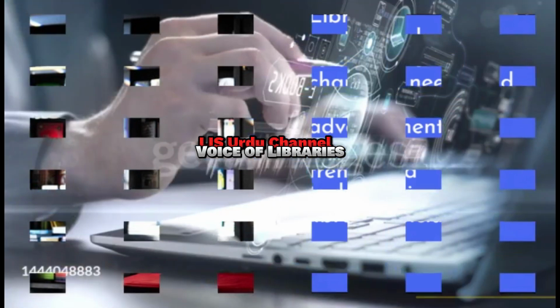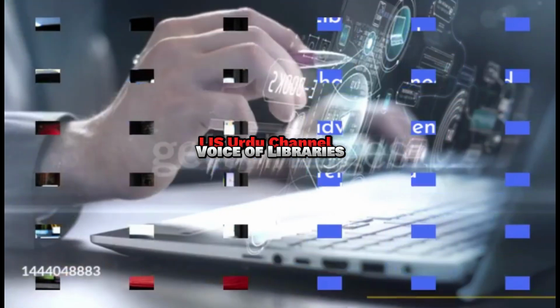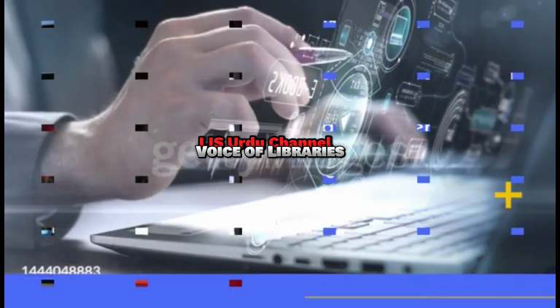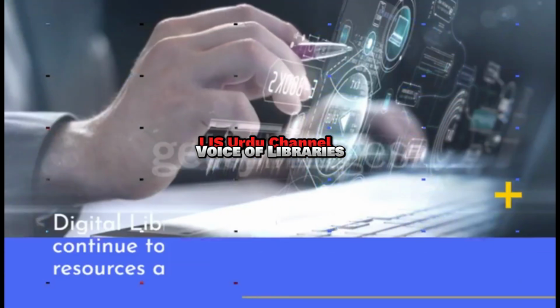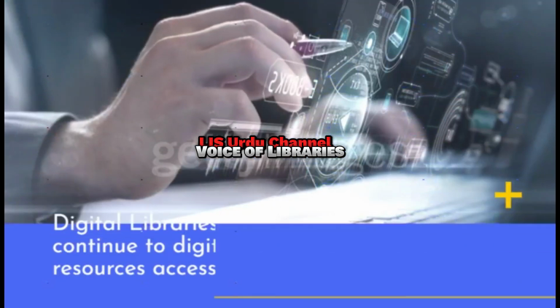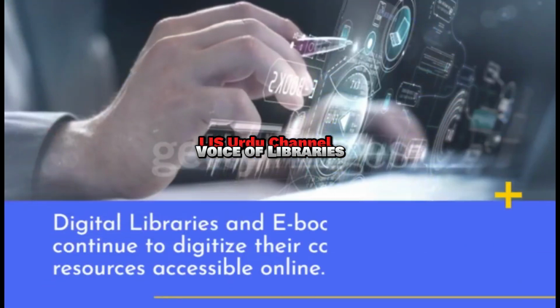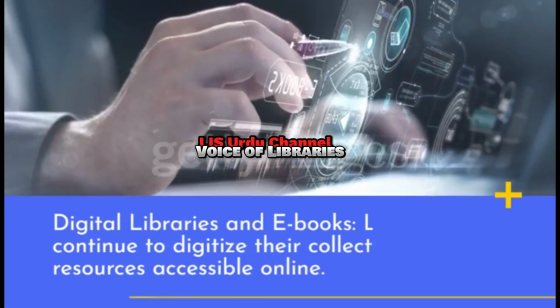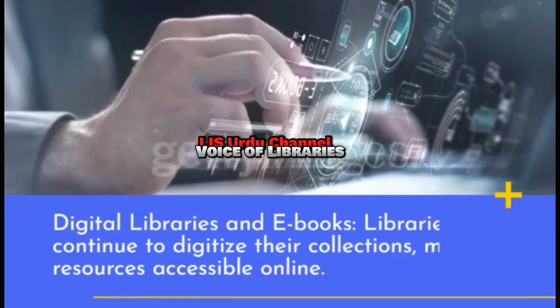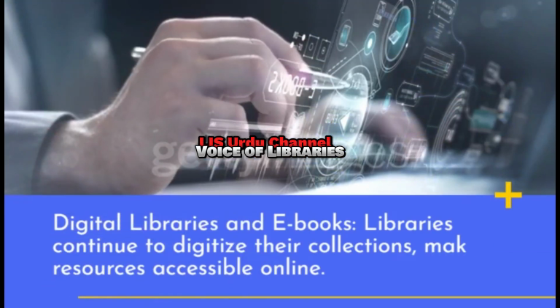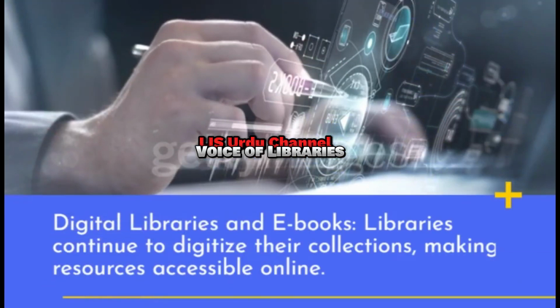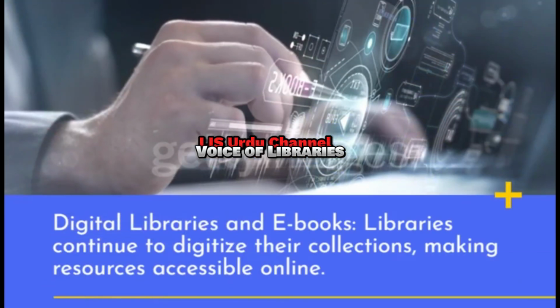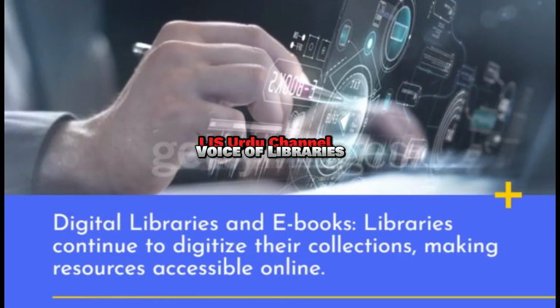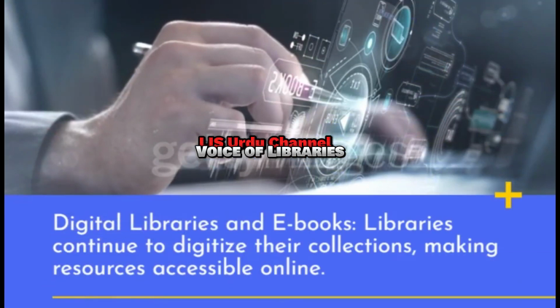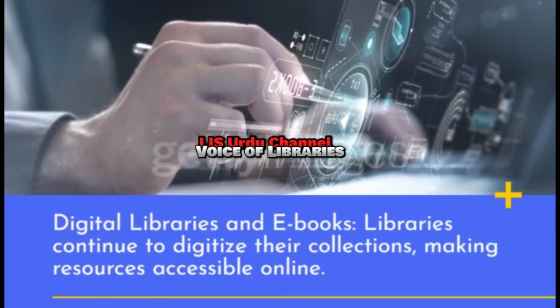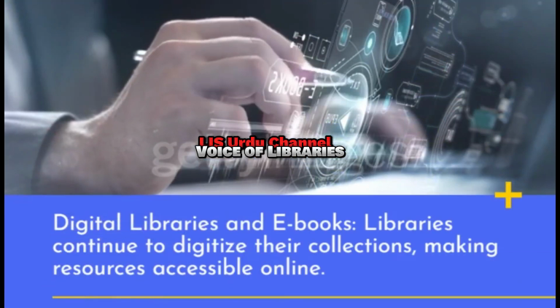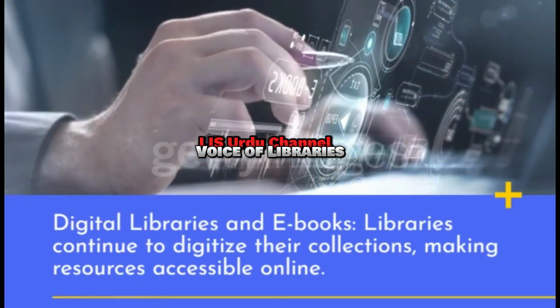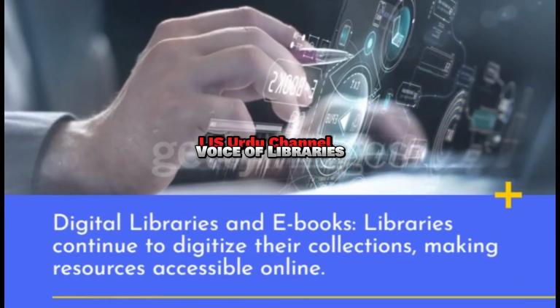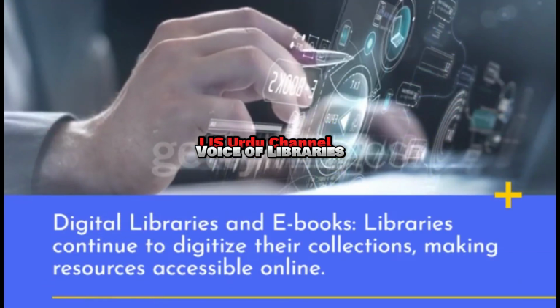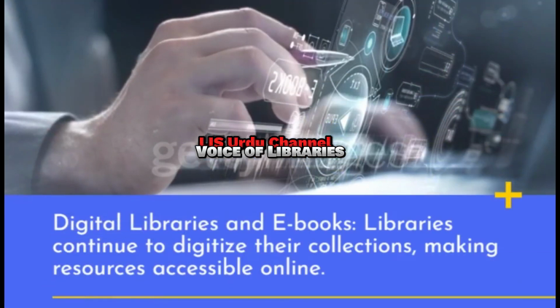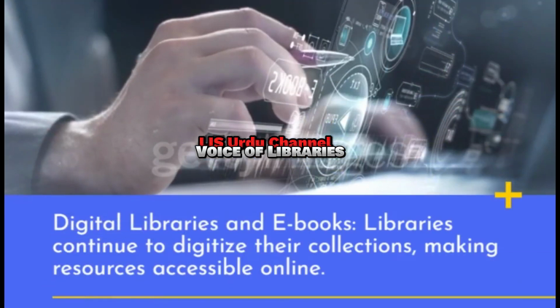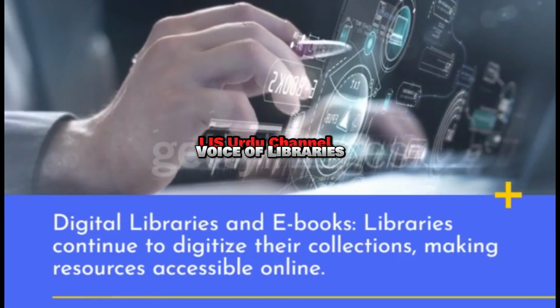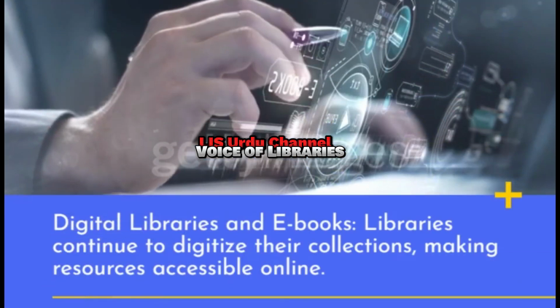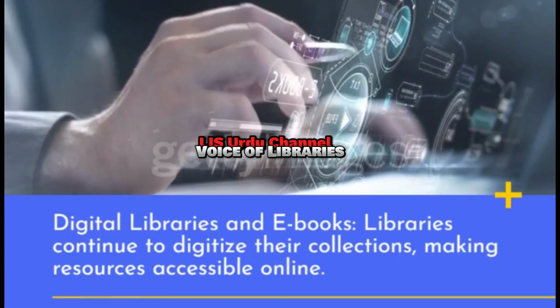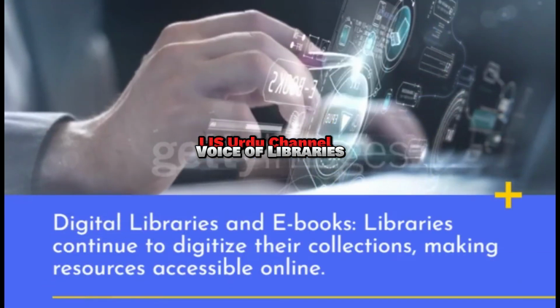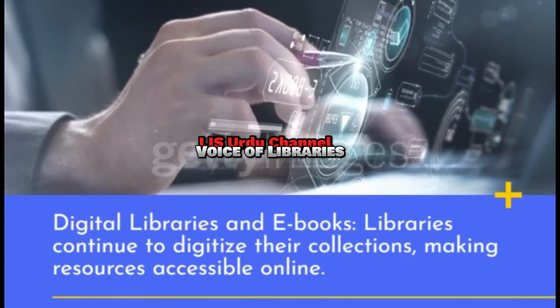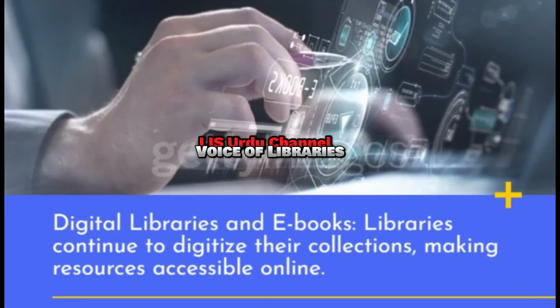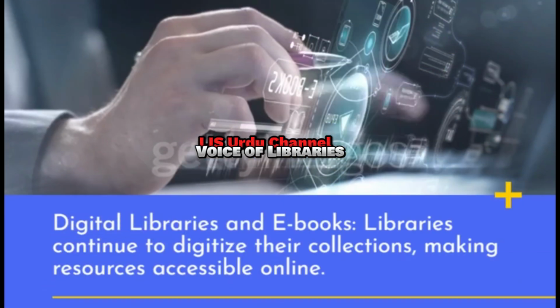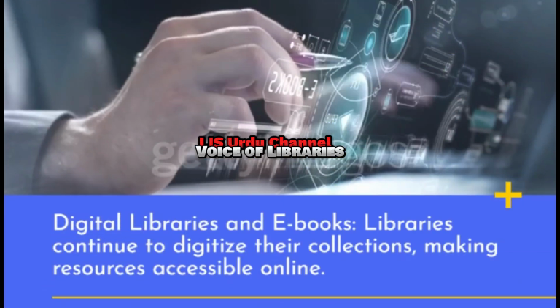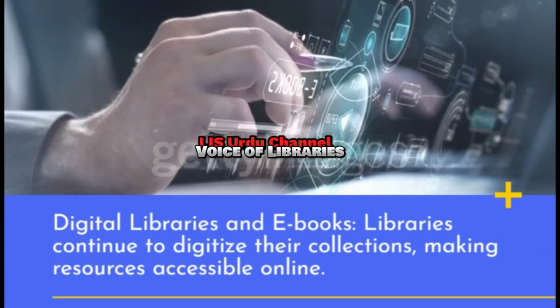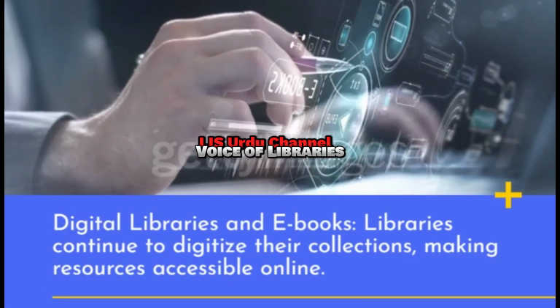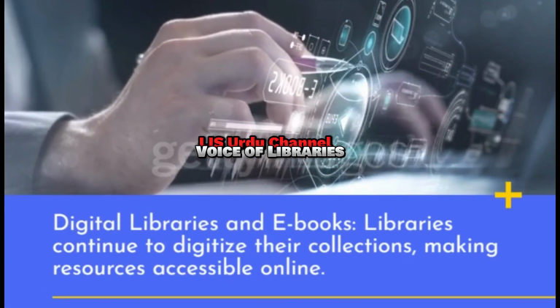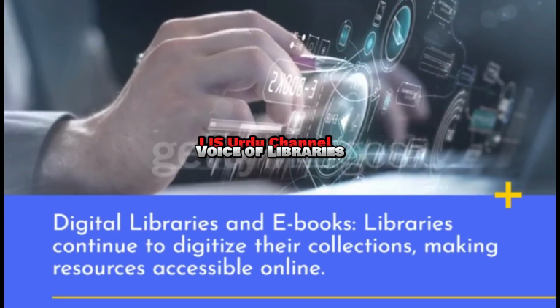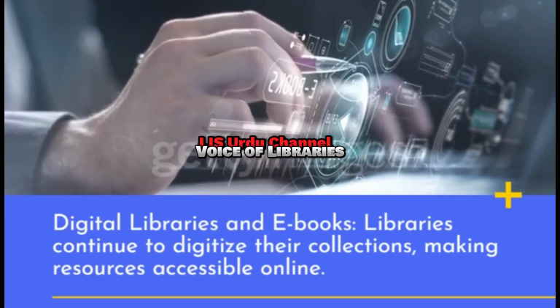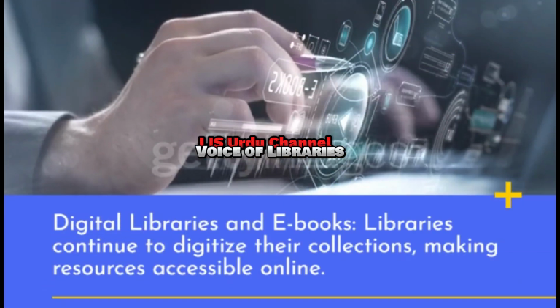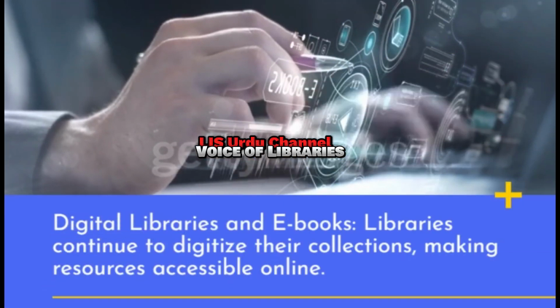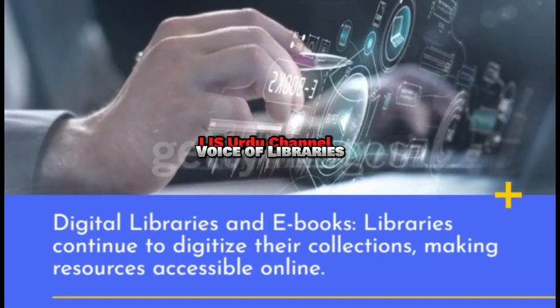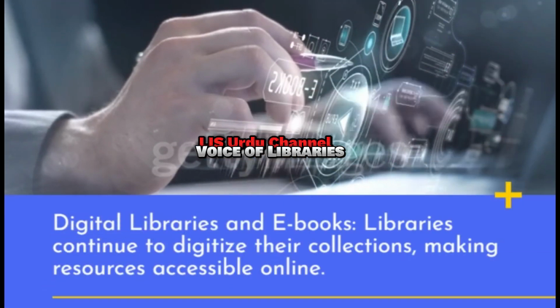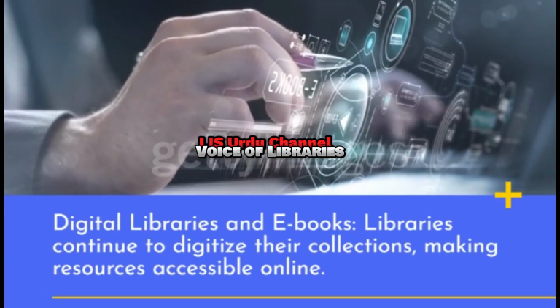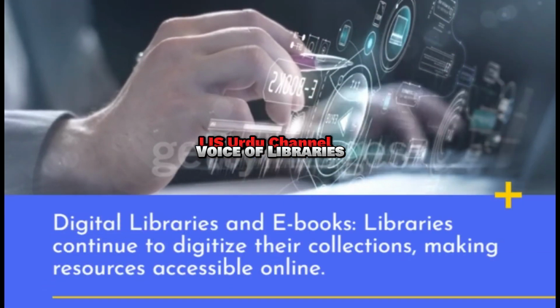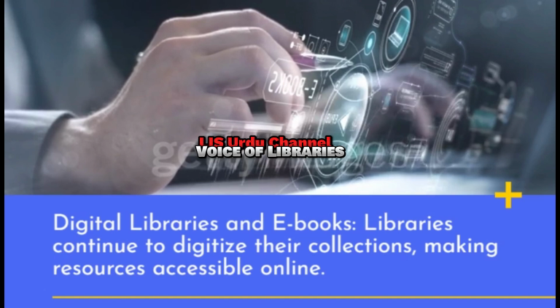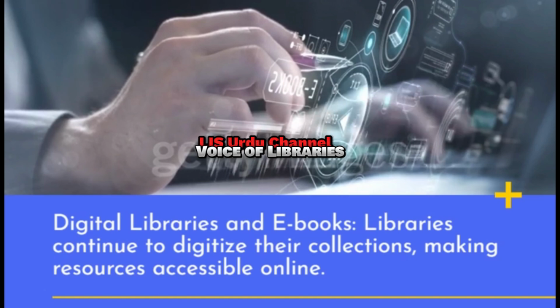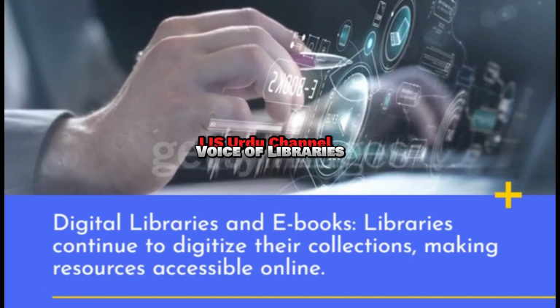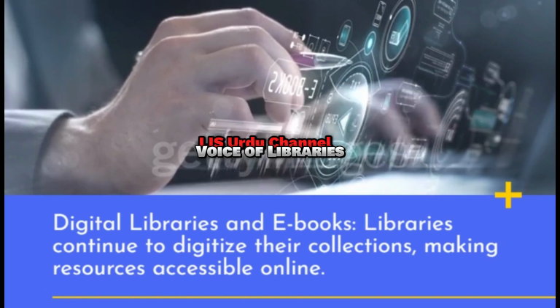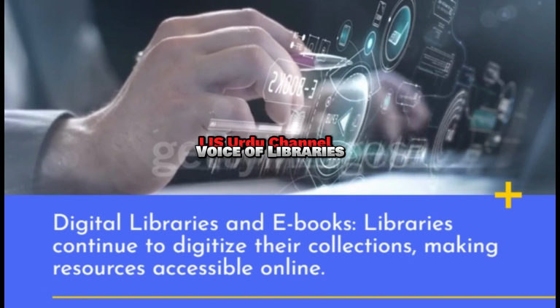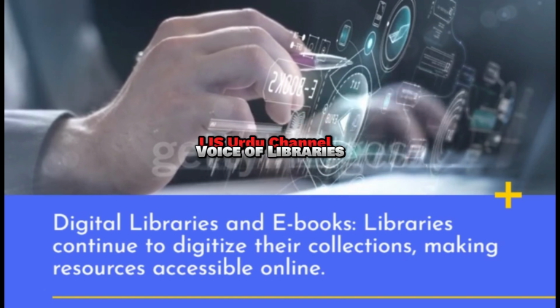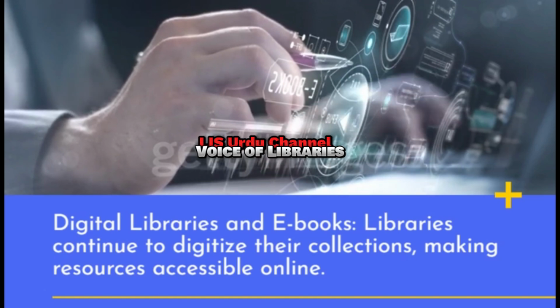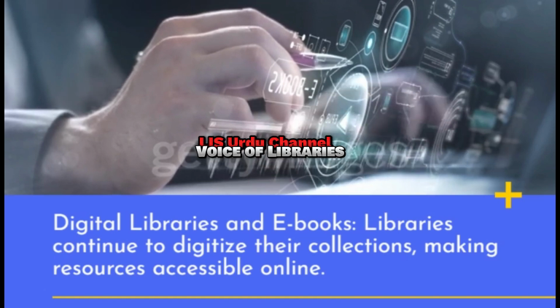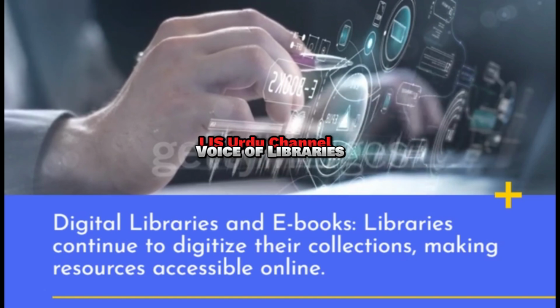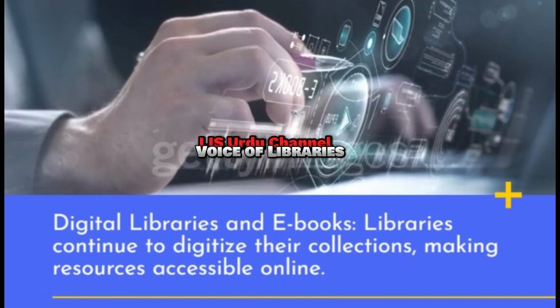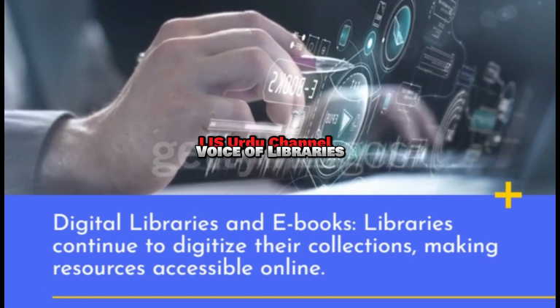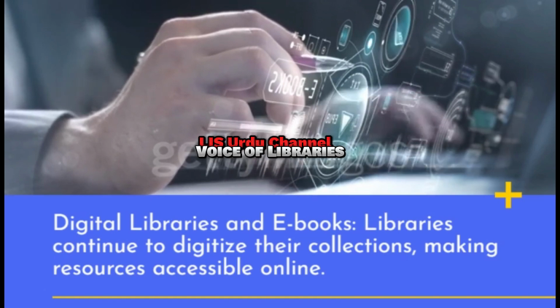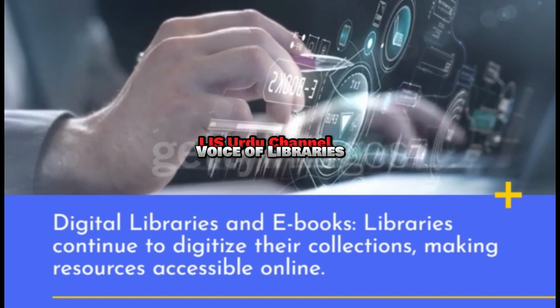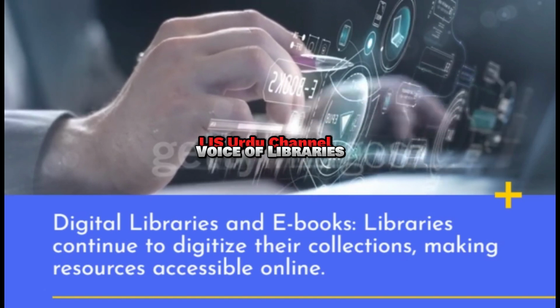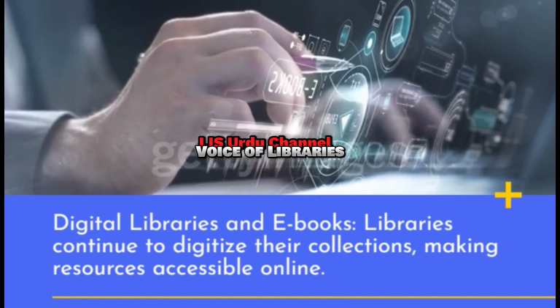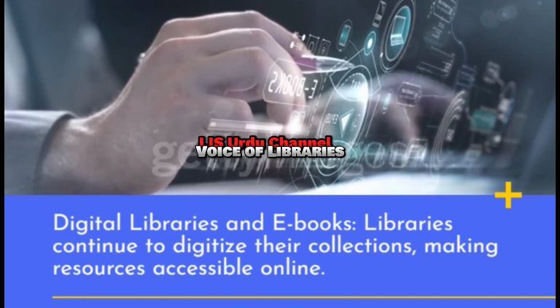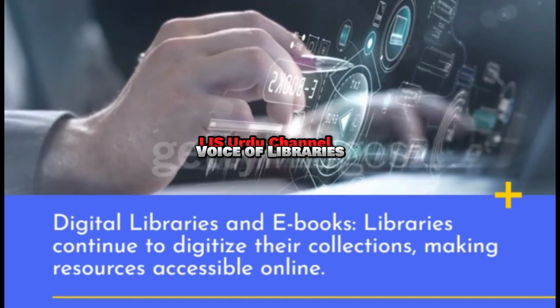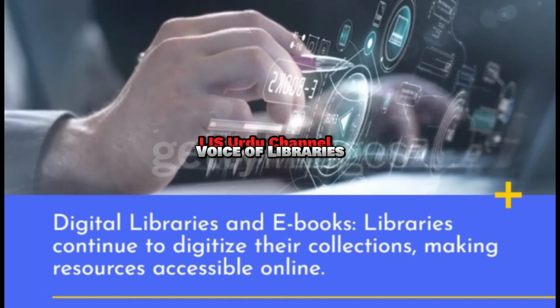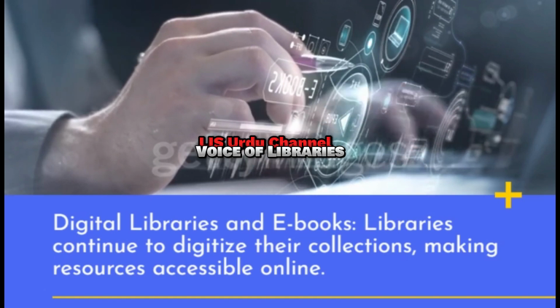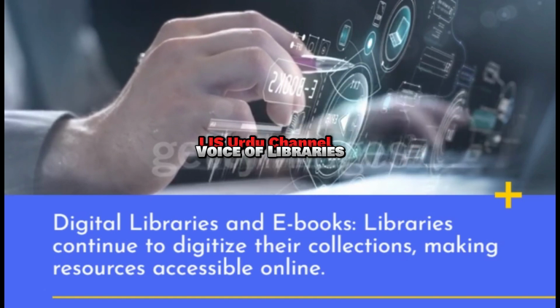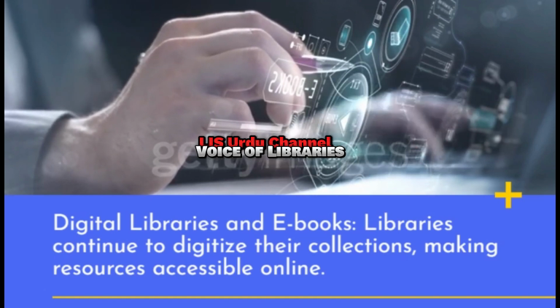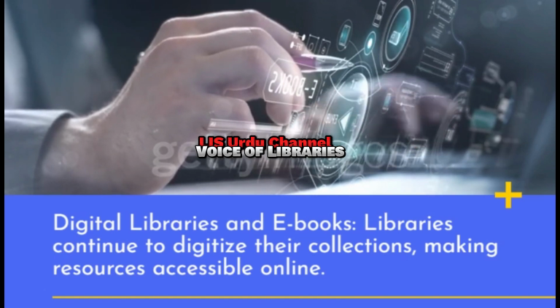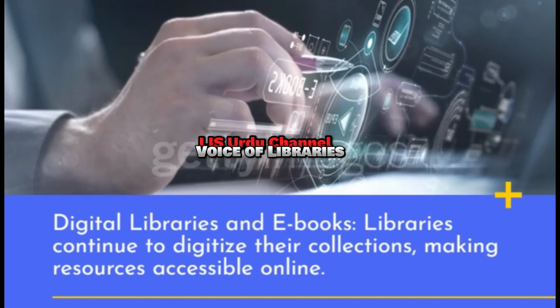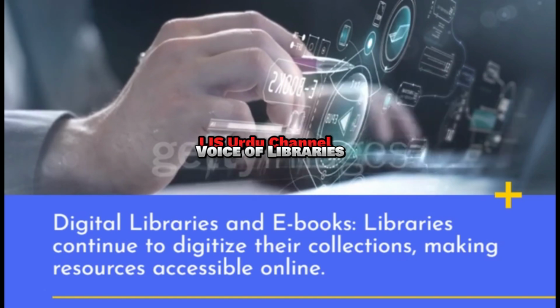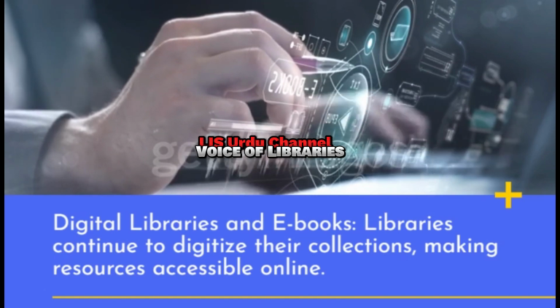Digital libraries and e-books: Libraries continue to digitize their collections, making resources accessible online.